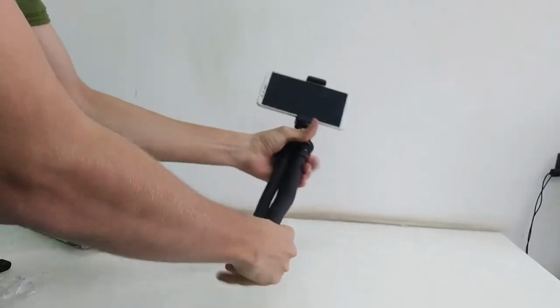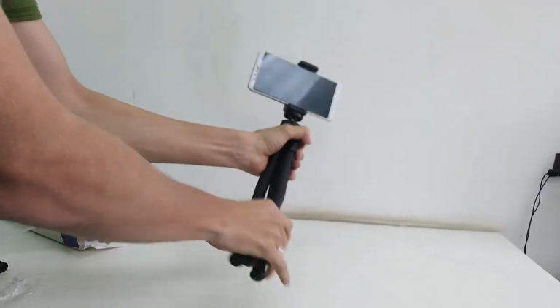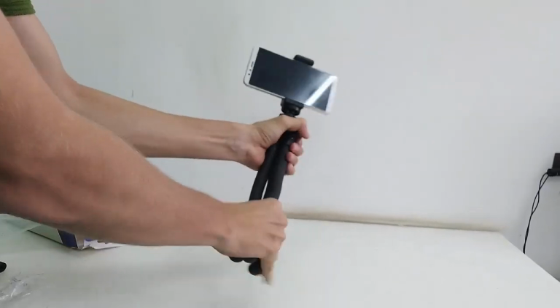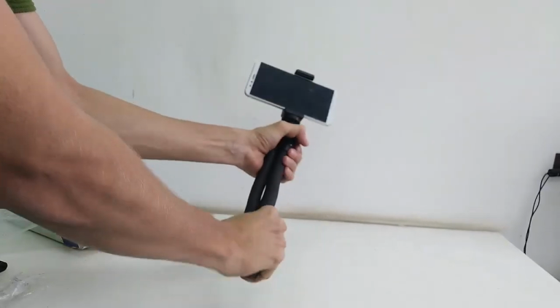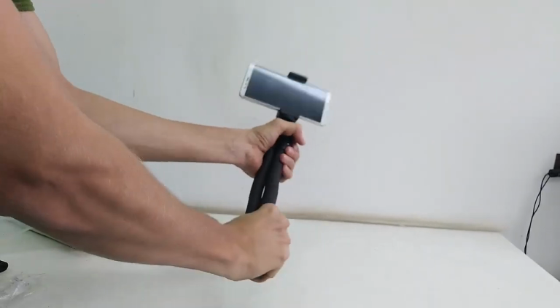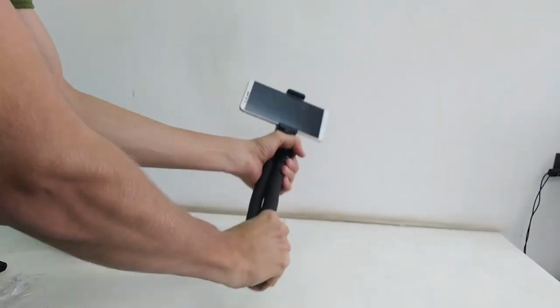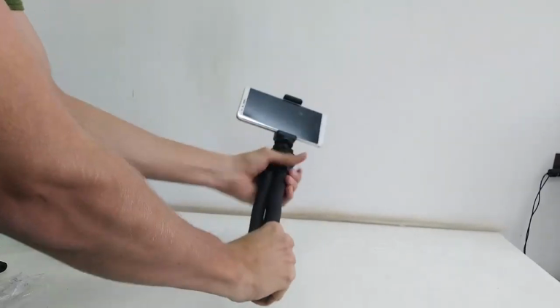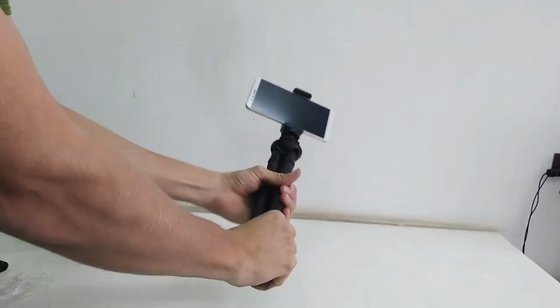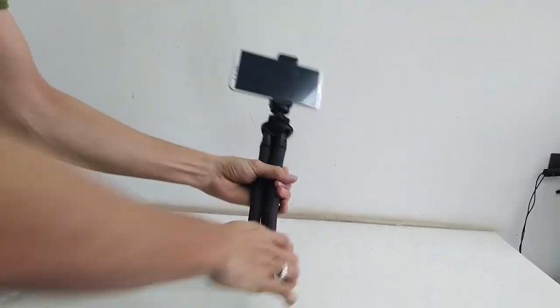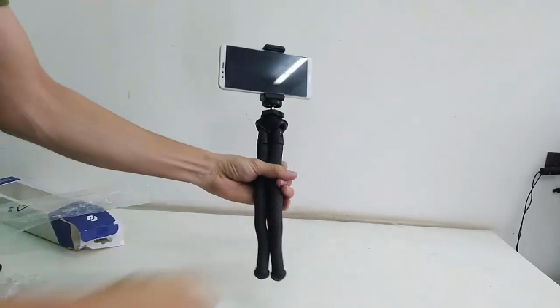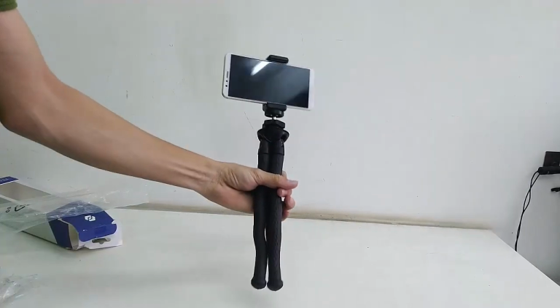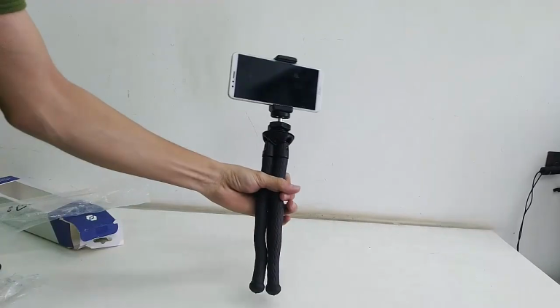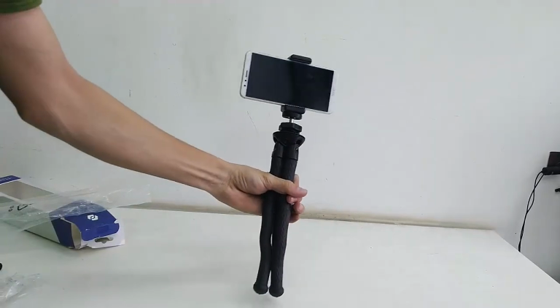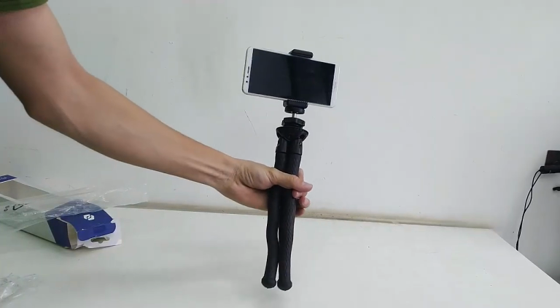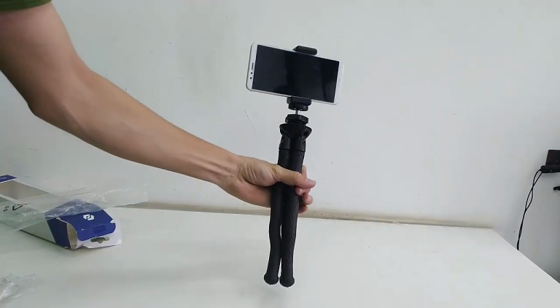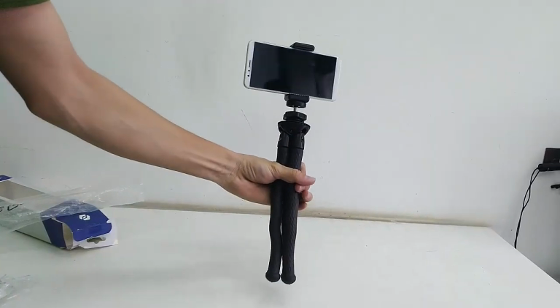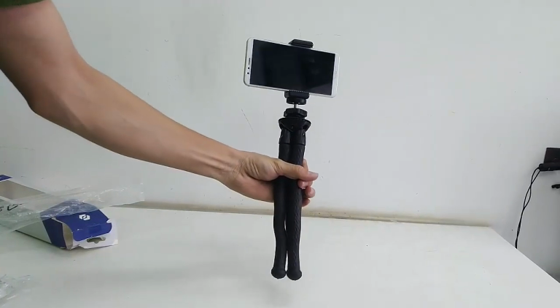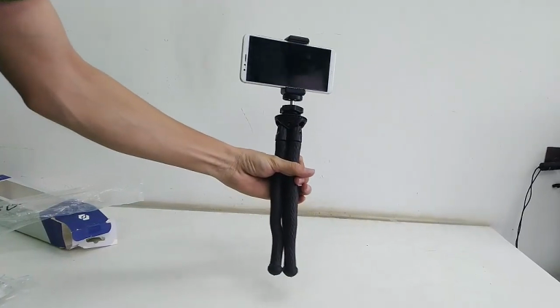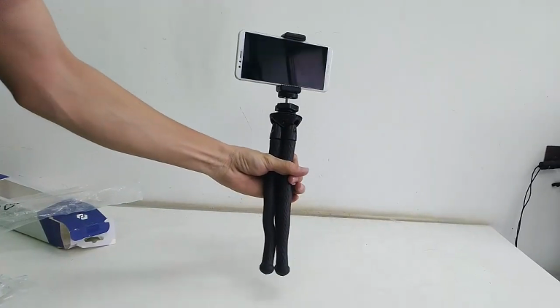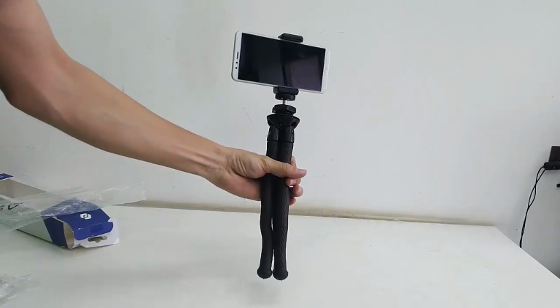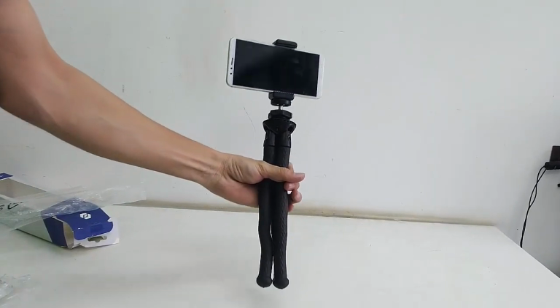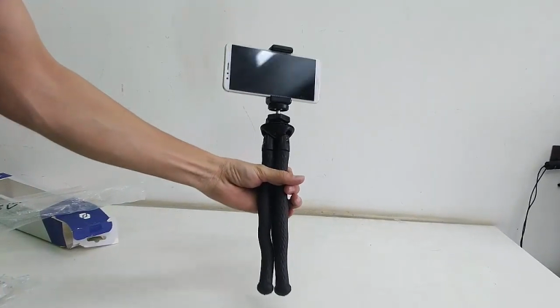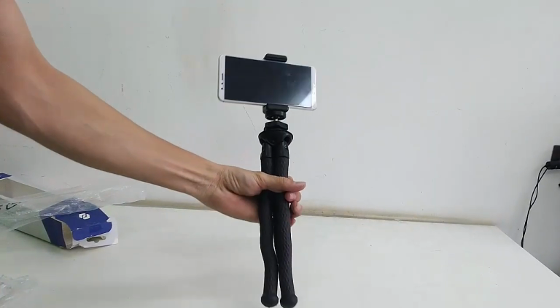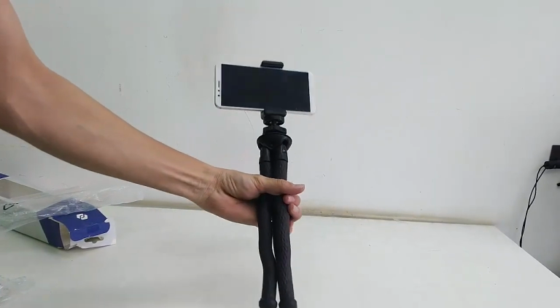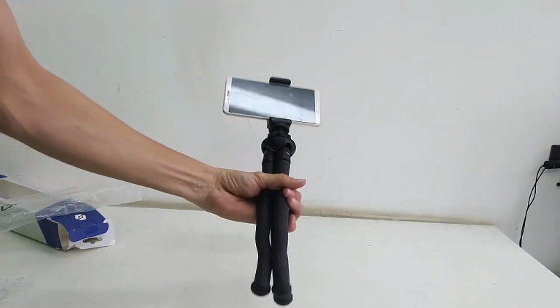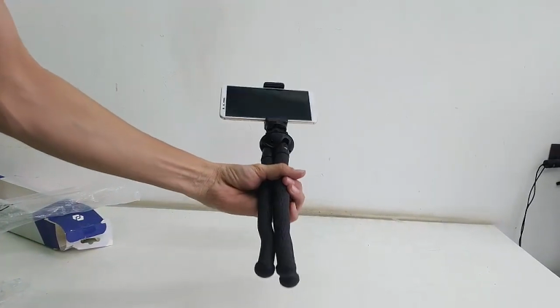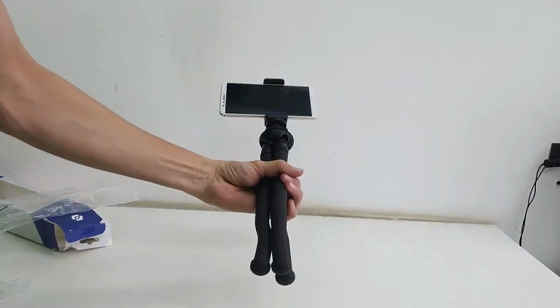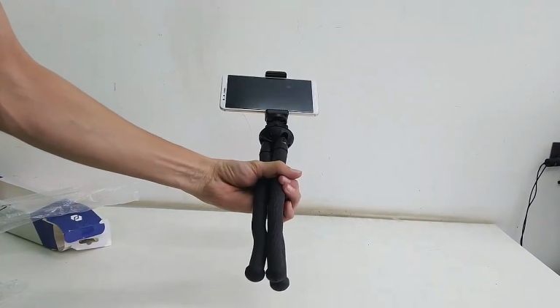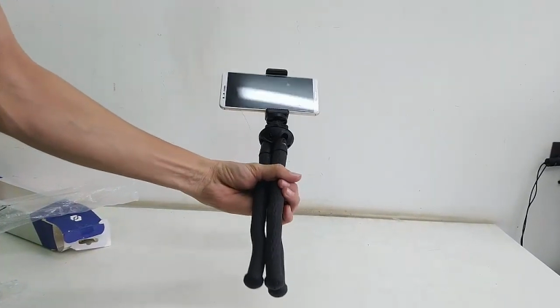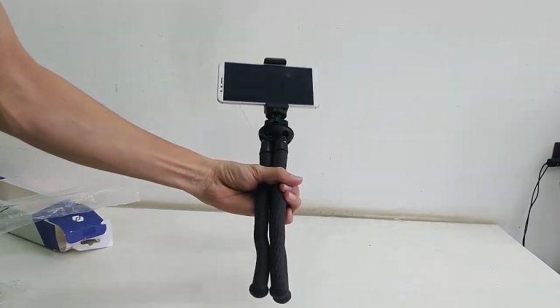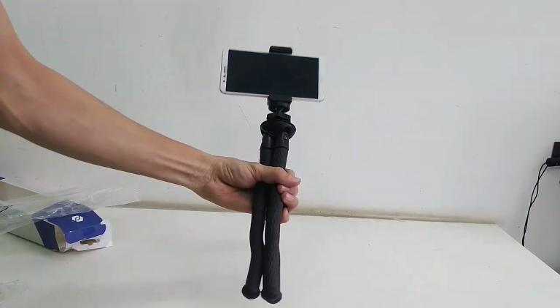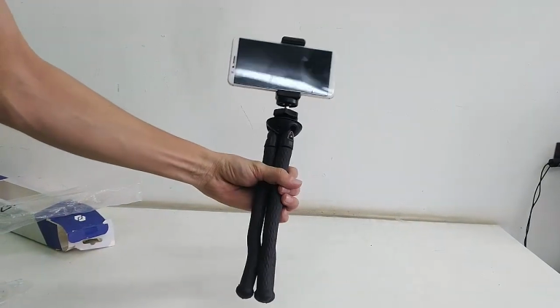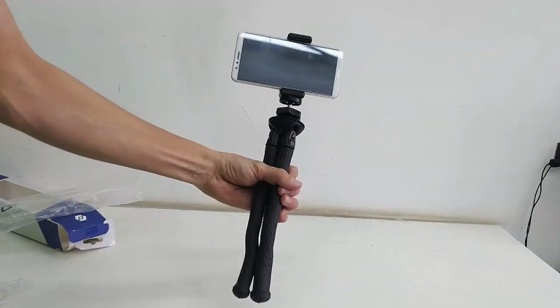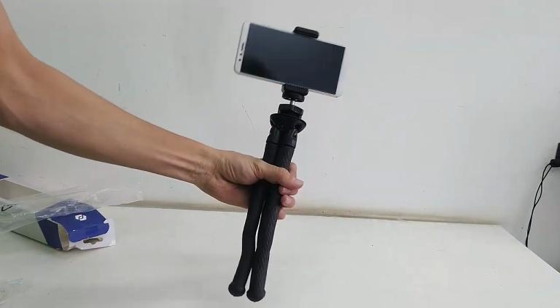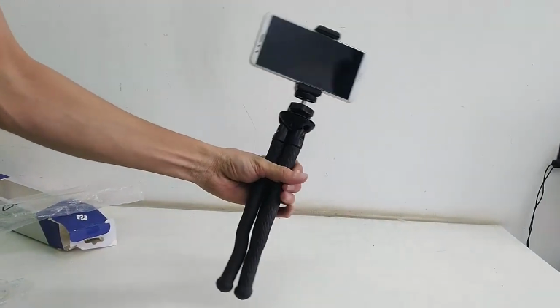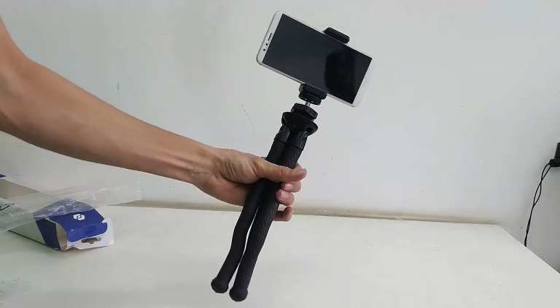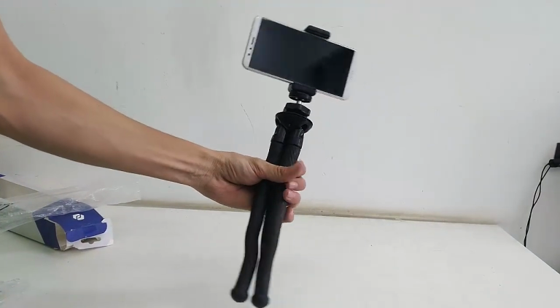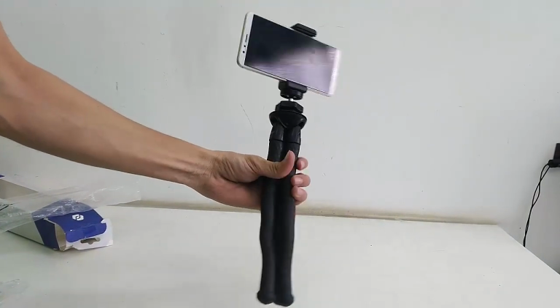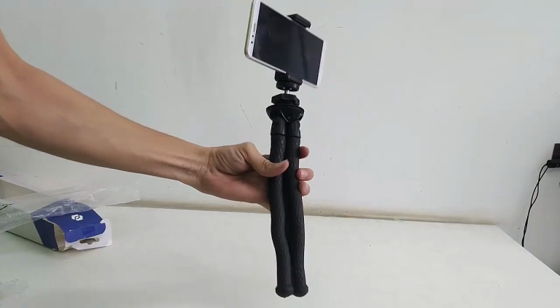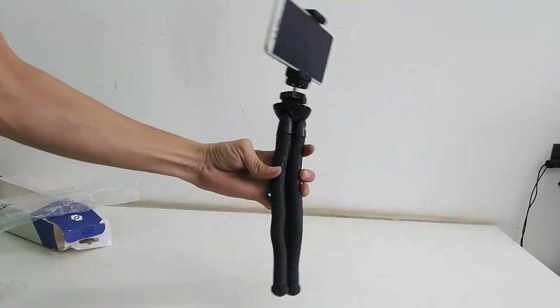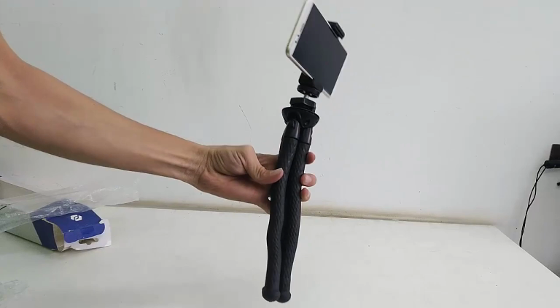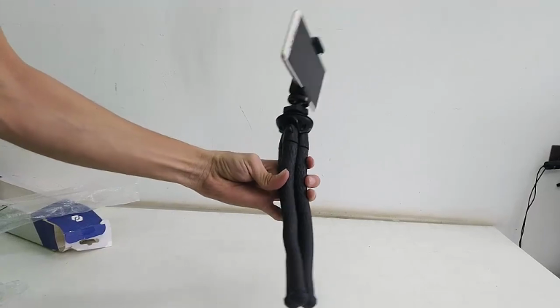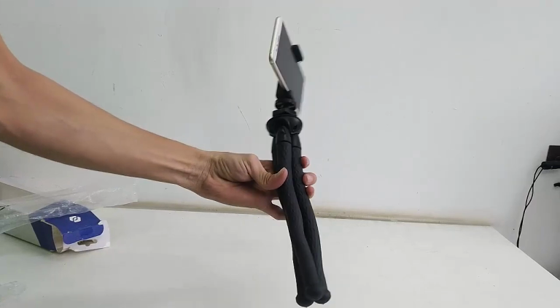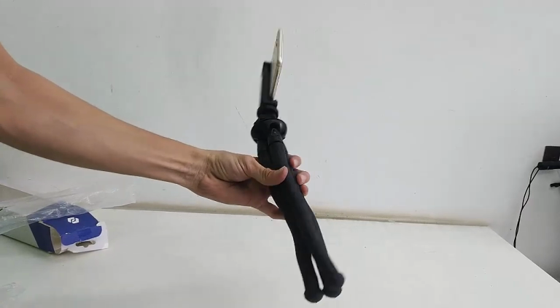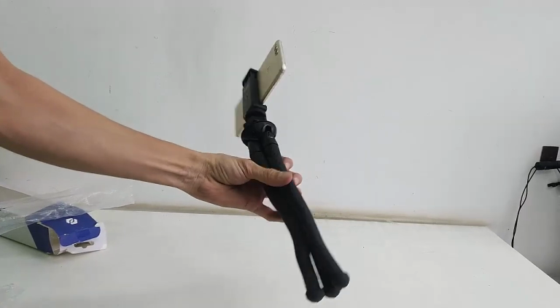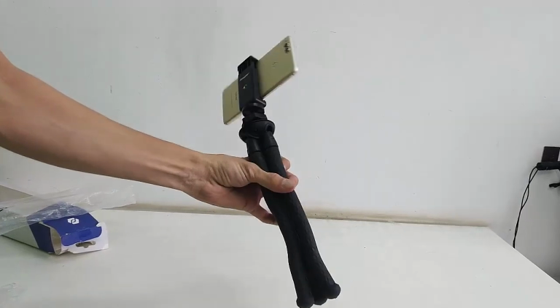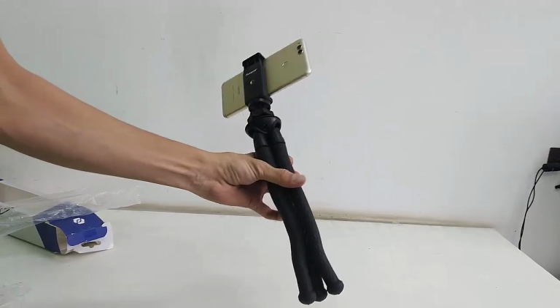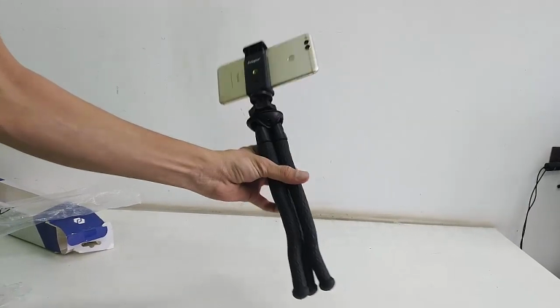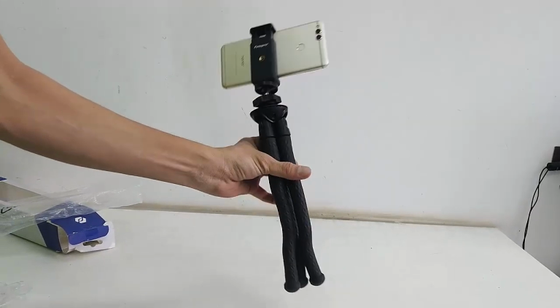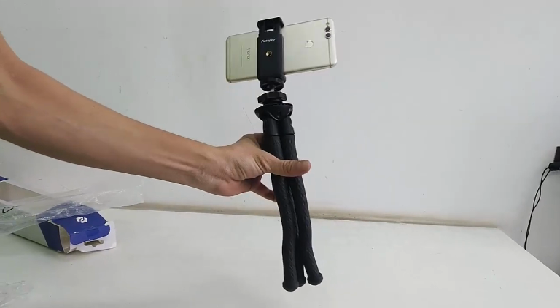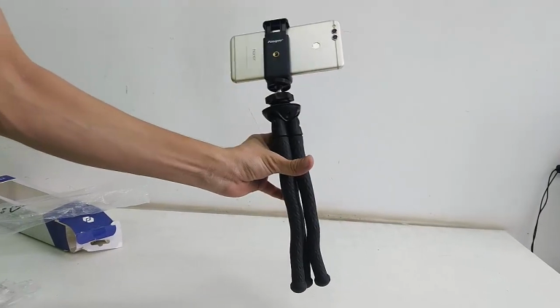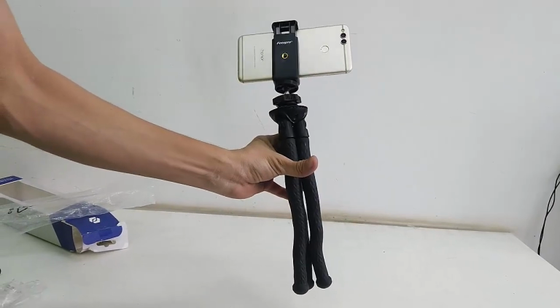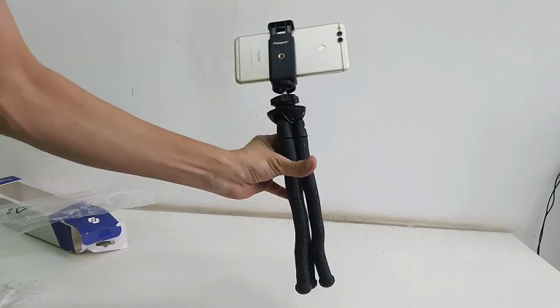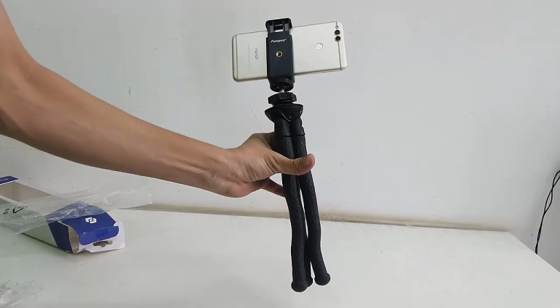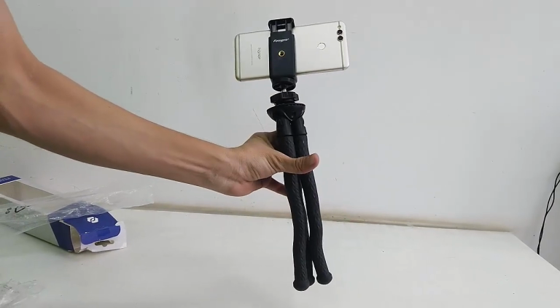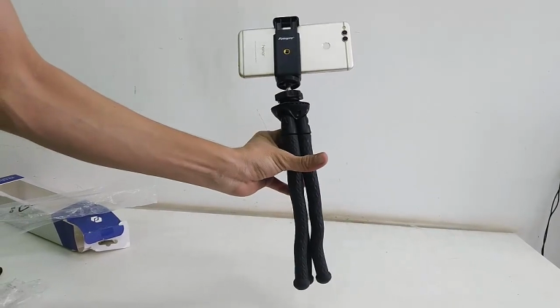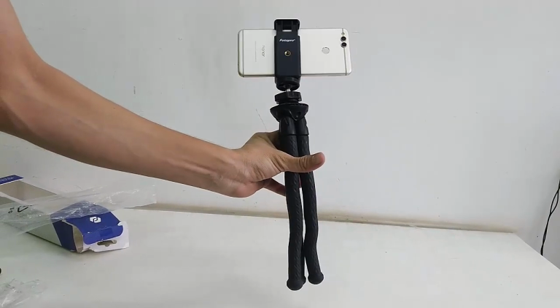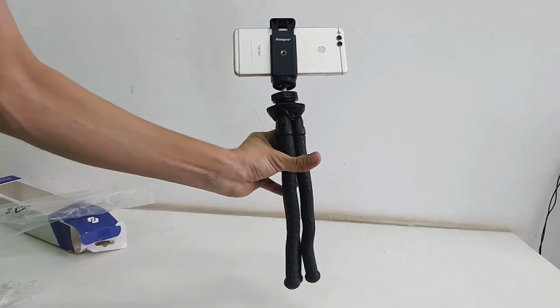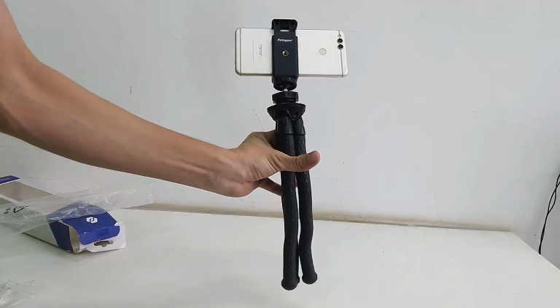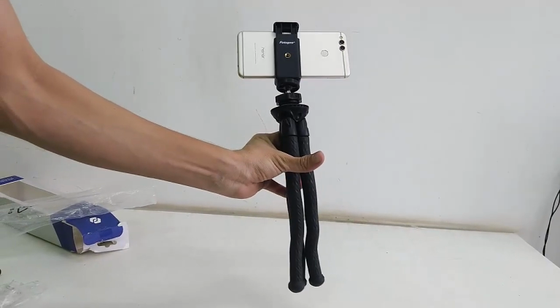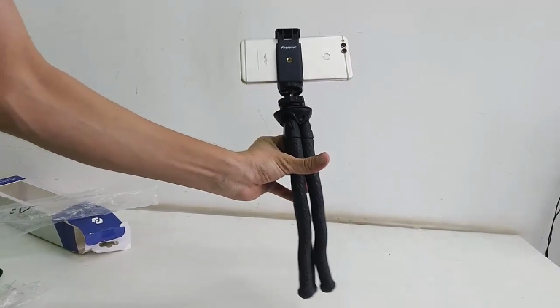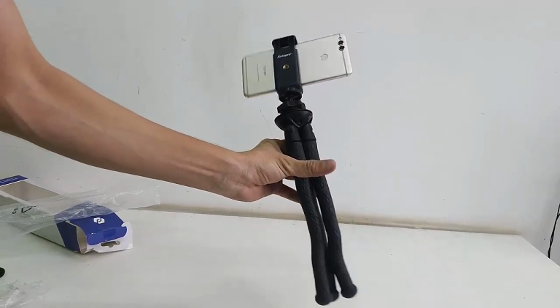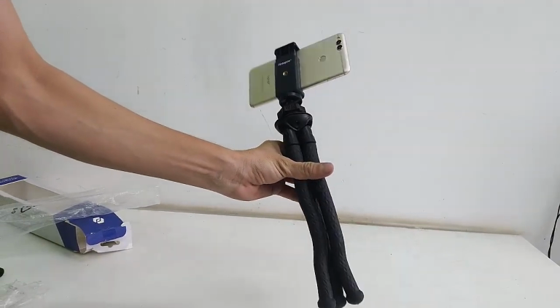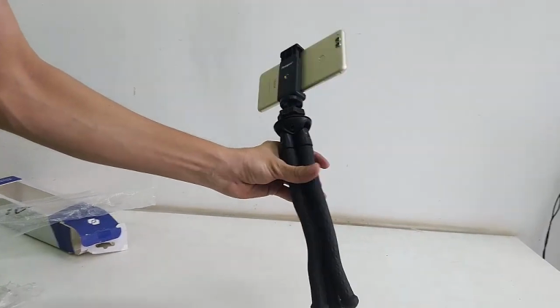You can also use this tripod as a selfie stick. That's it — thank you for watching, guys. Please like, share, and subscribe. Thank you very much.